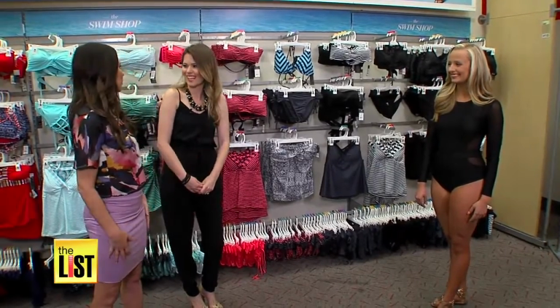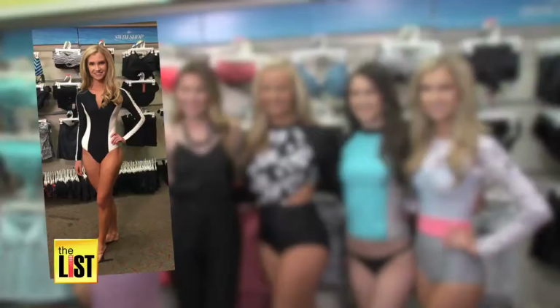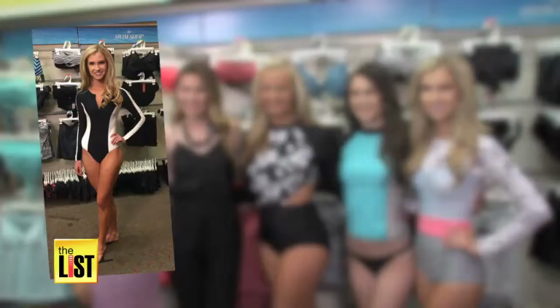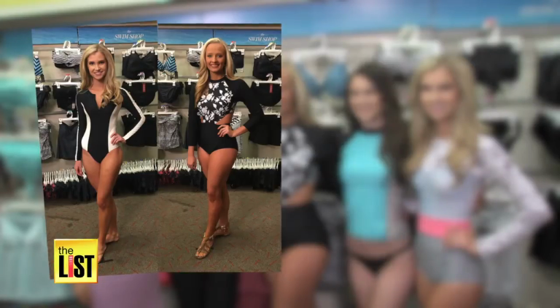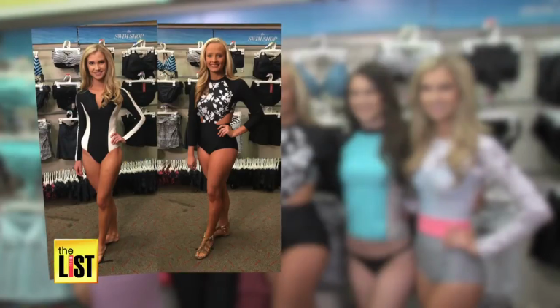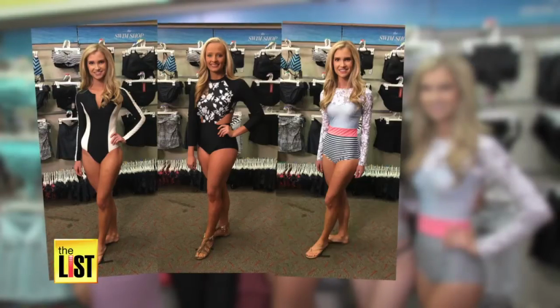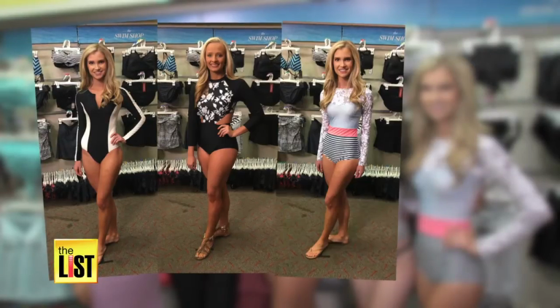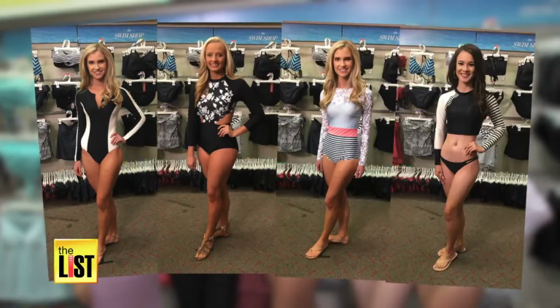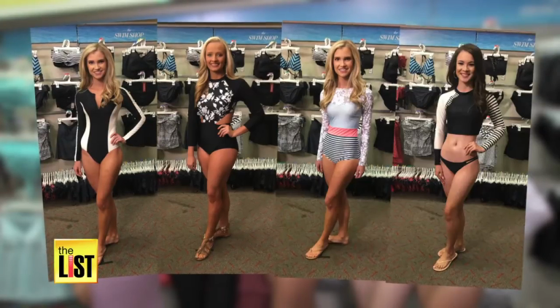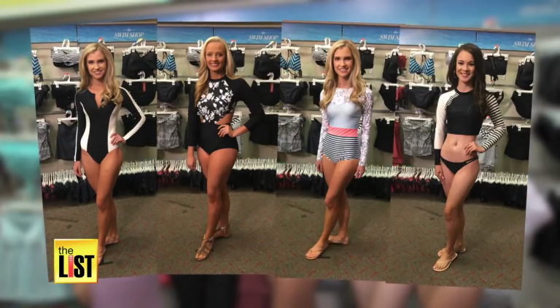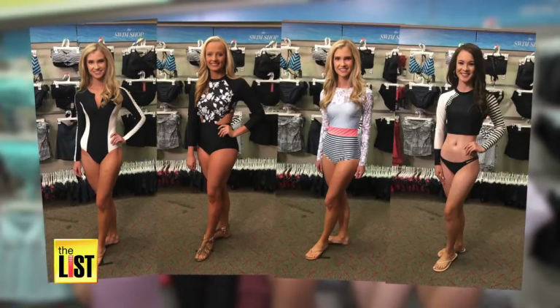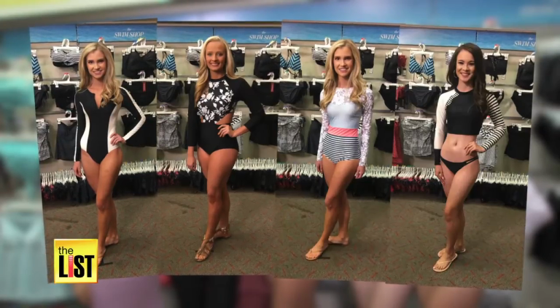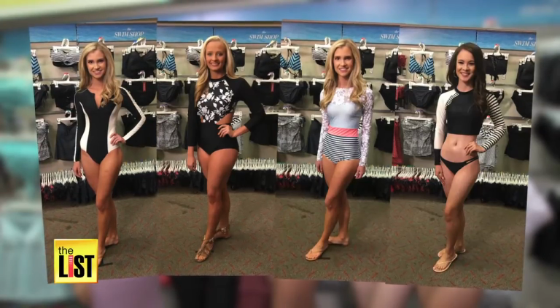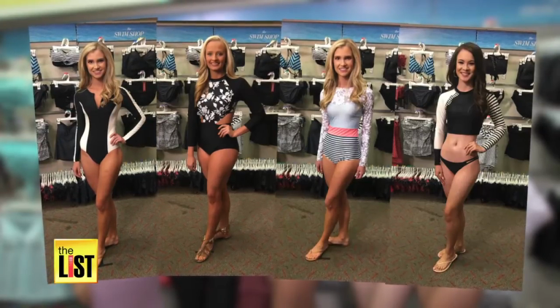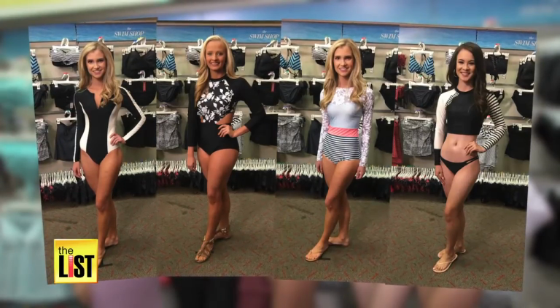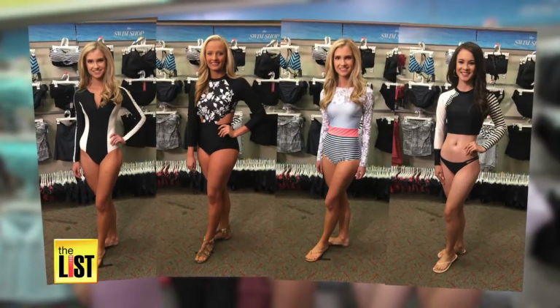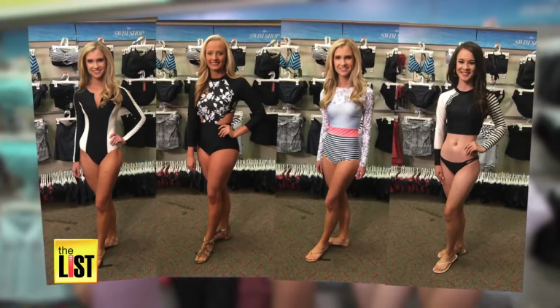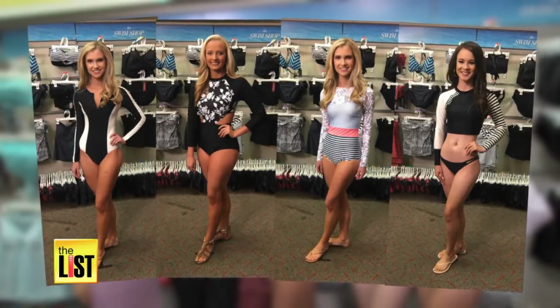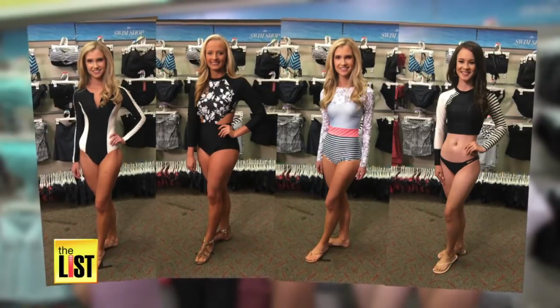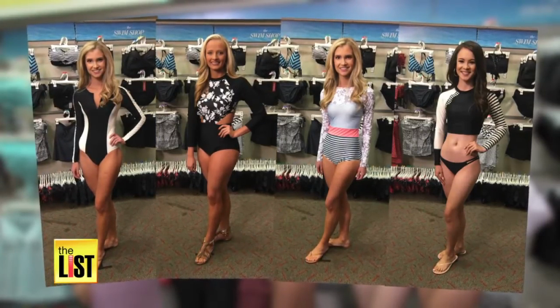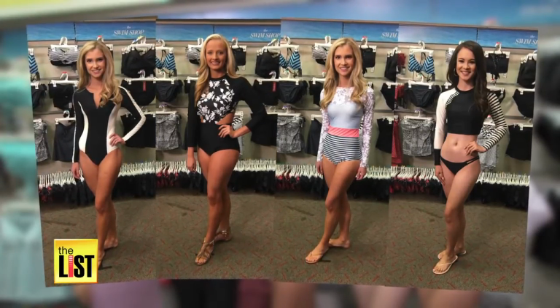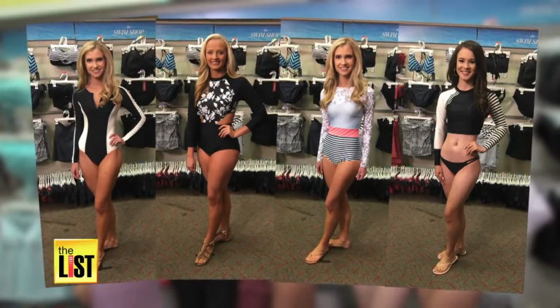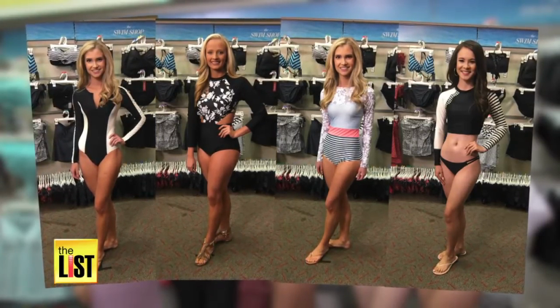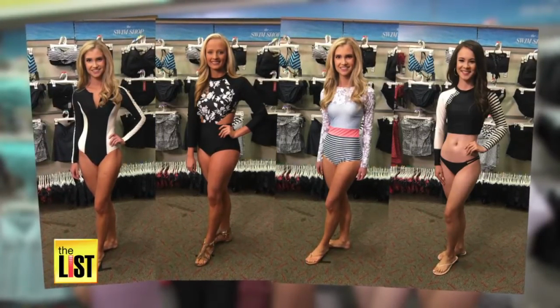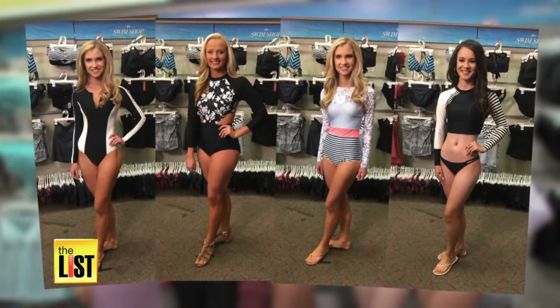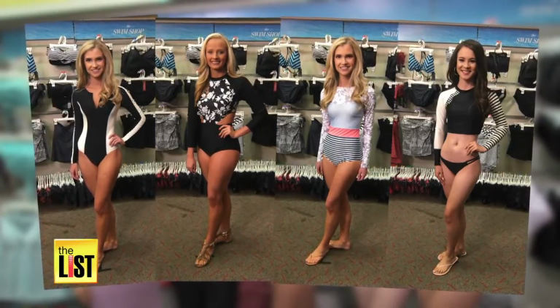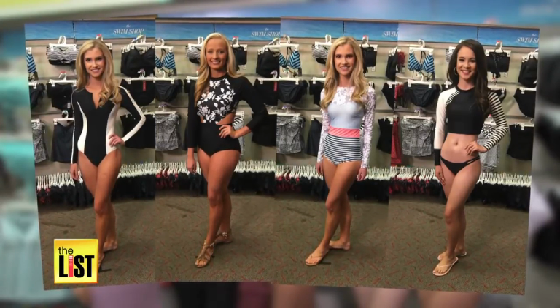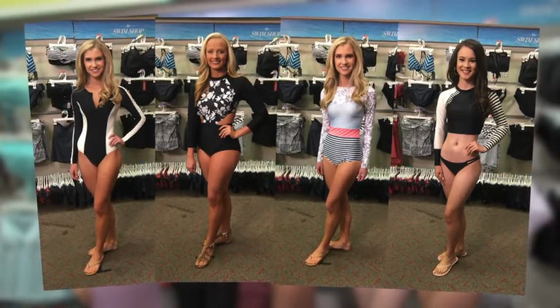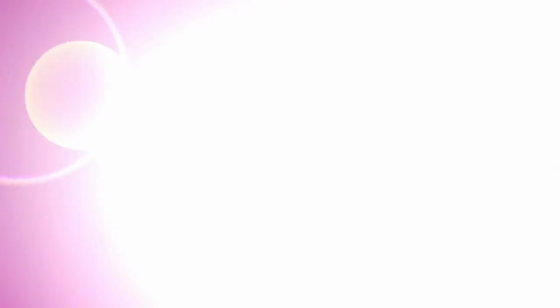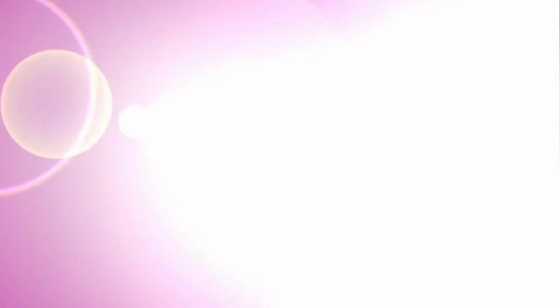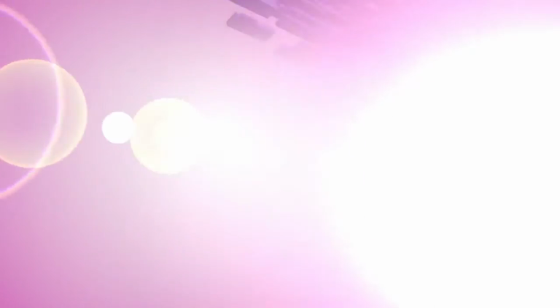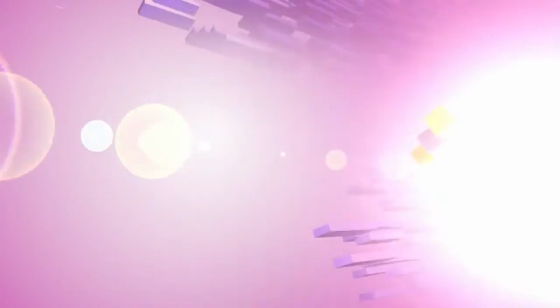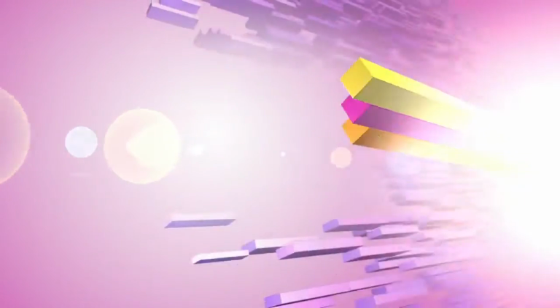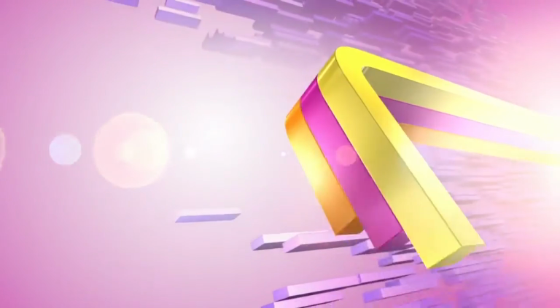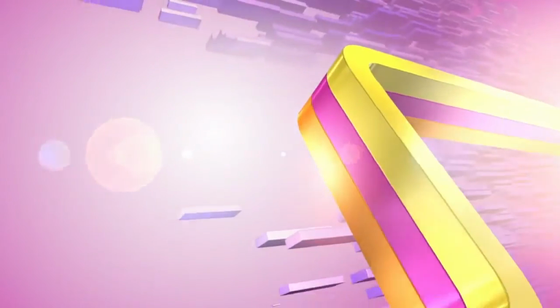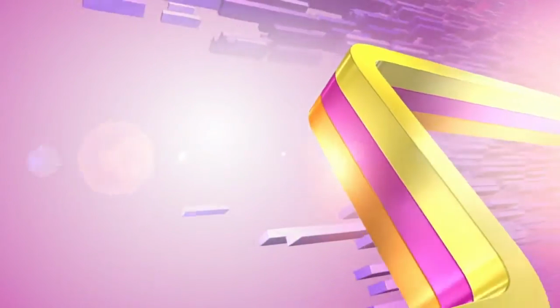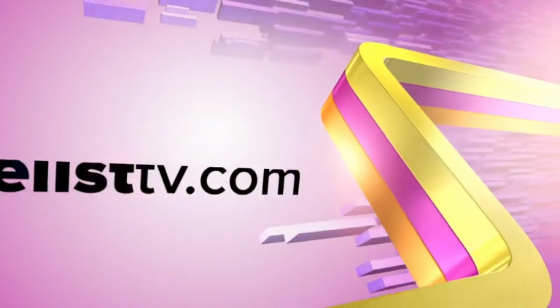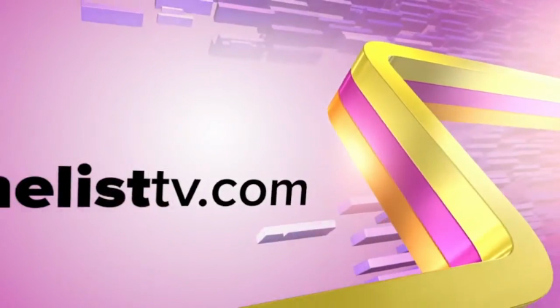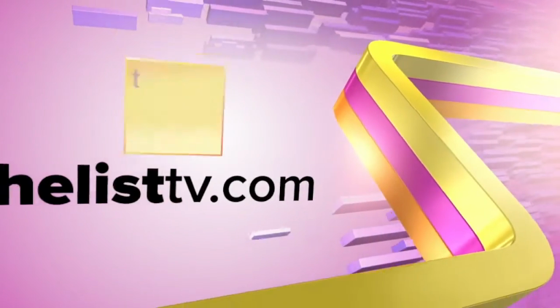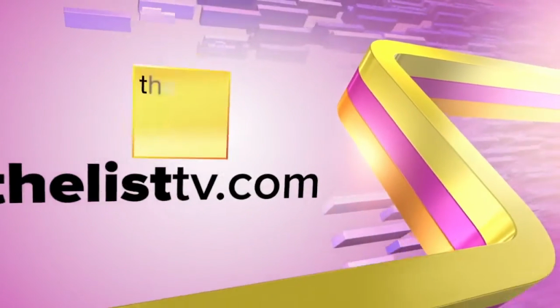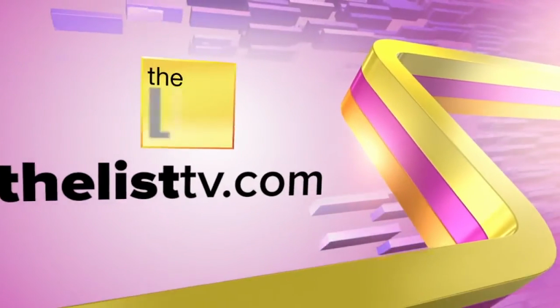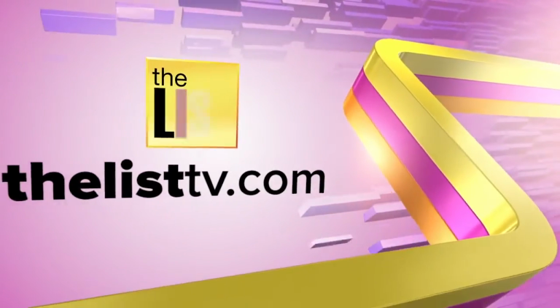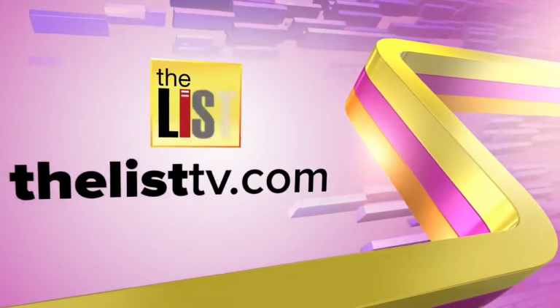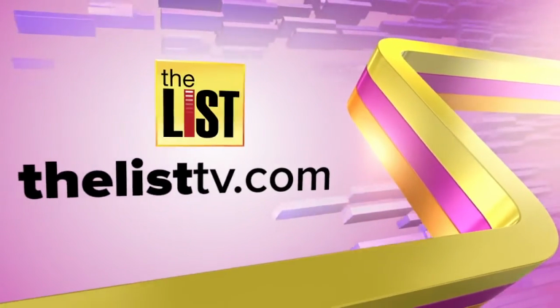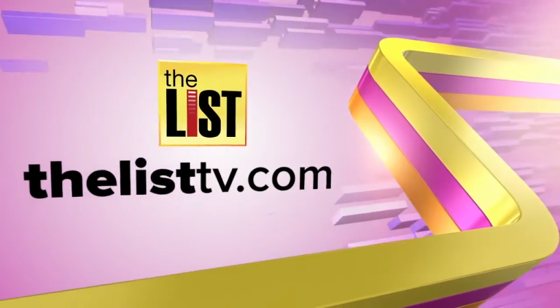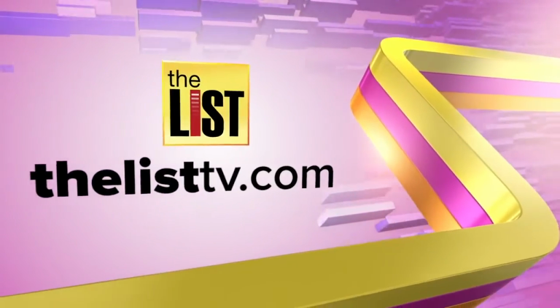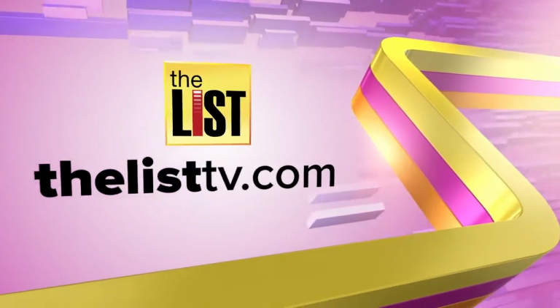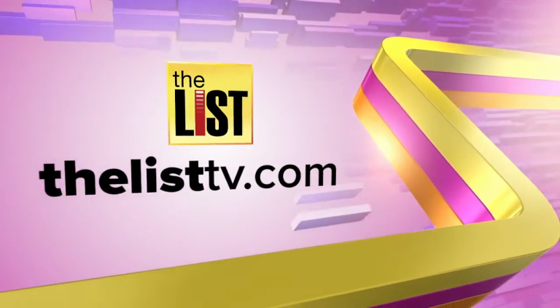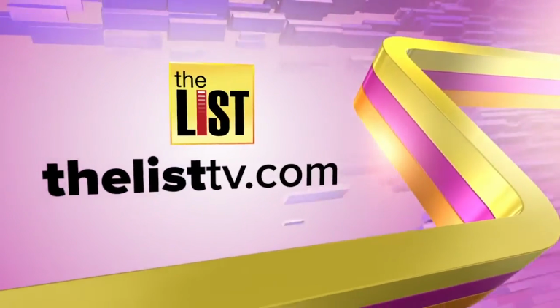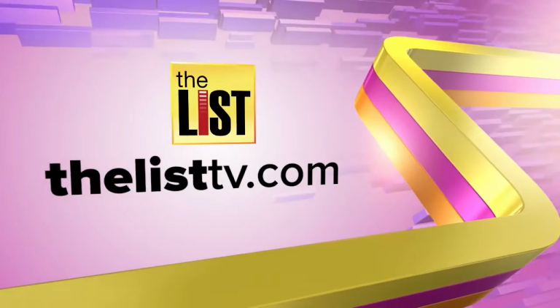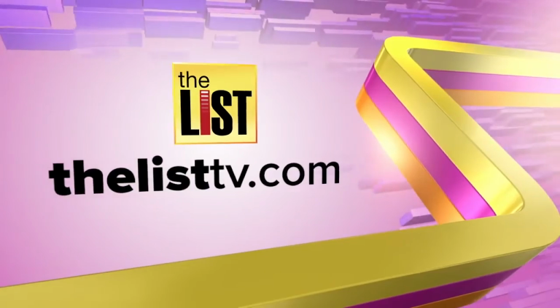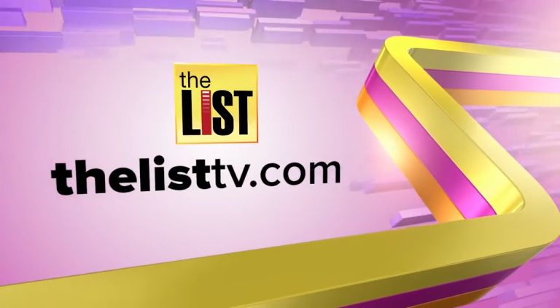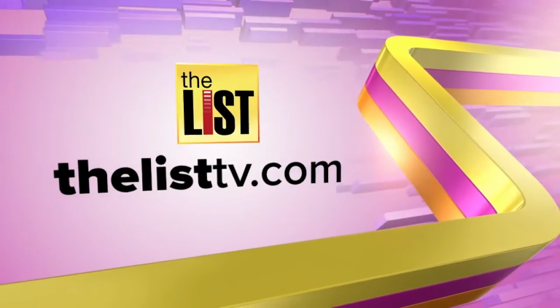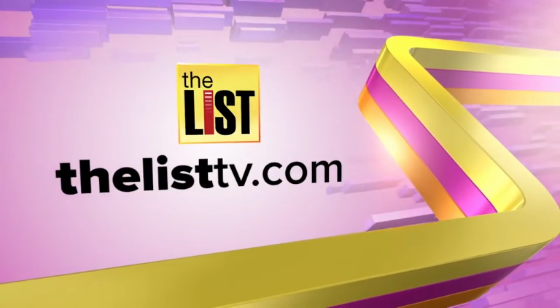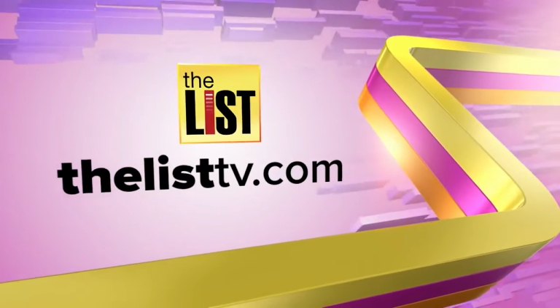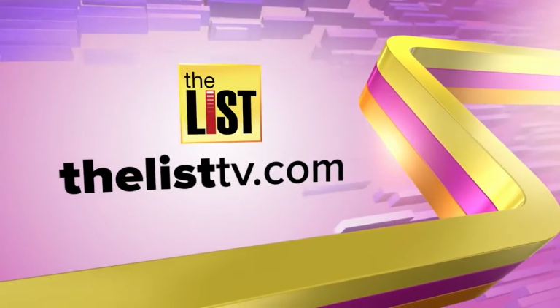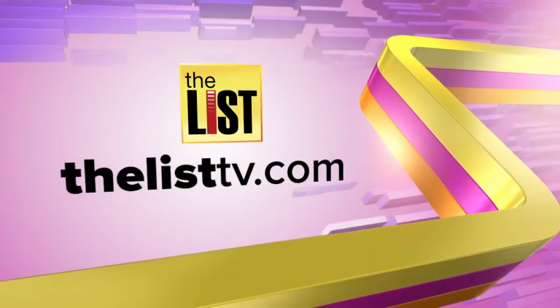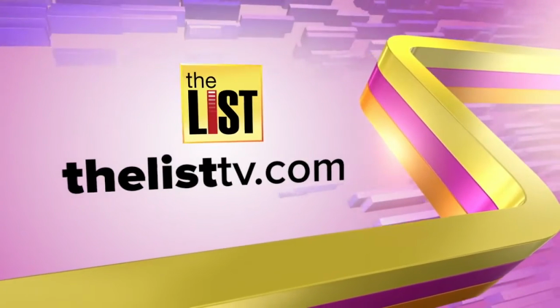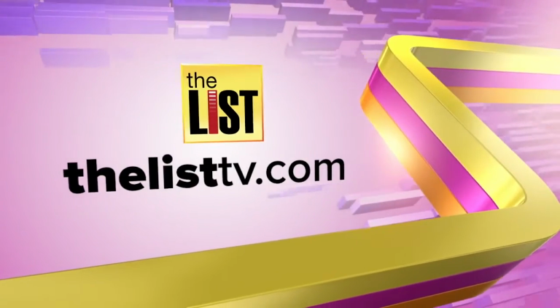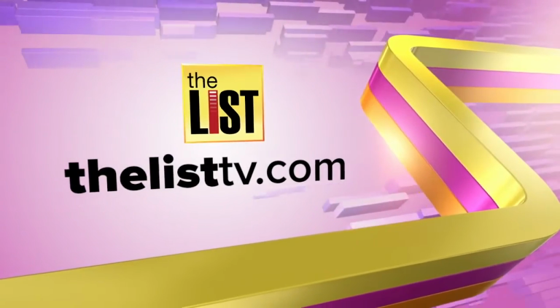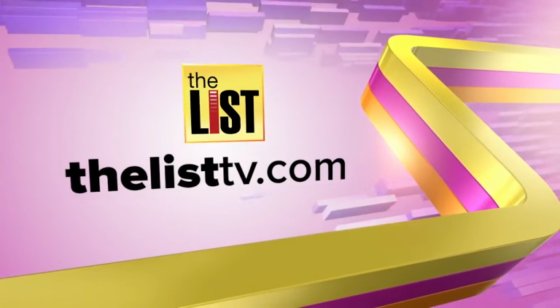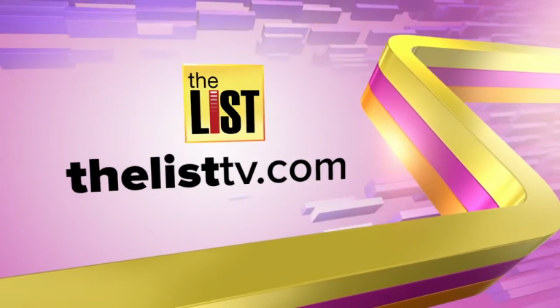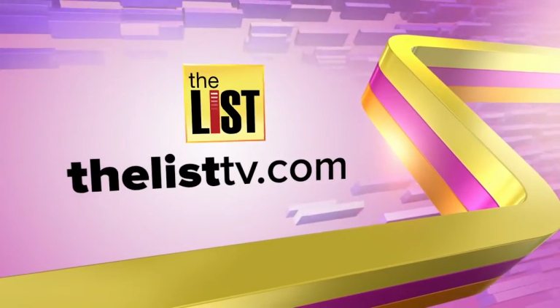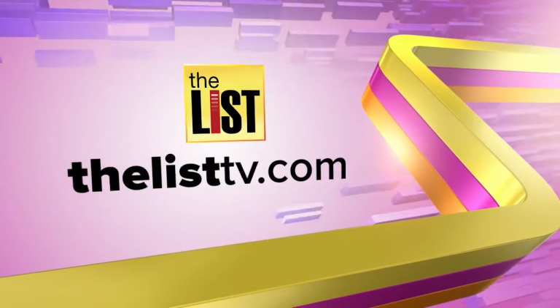Not only are these suits trendy, they'll keep you sun safe. For more lists, DIY, and life hacks, go to thelisttv.com.